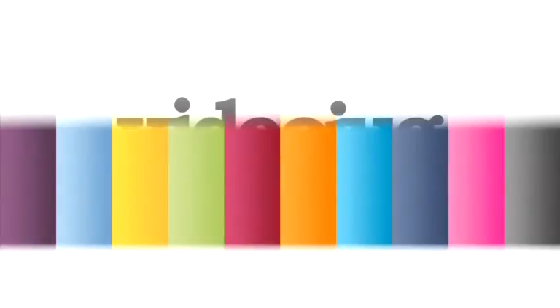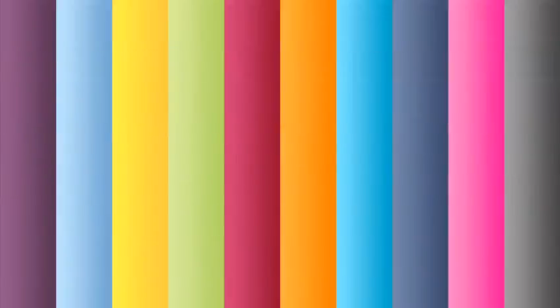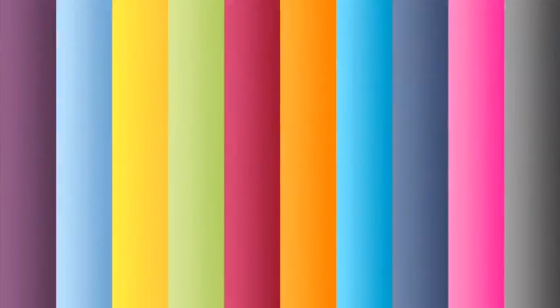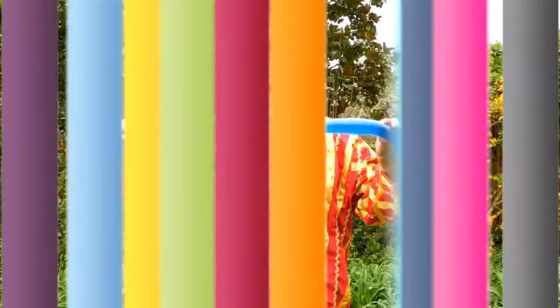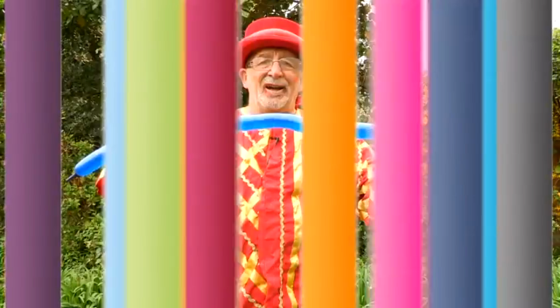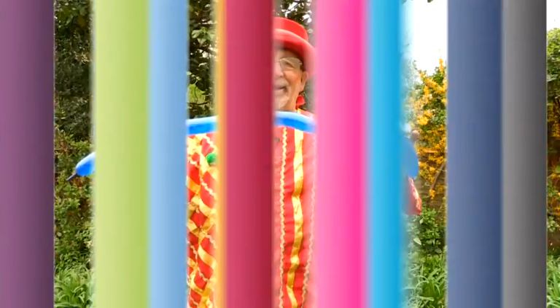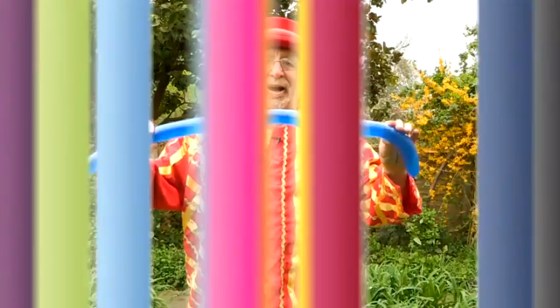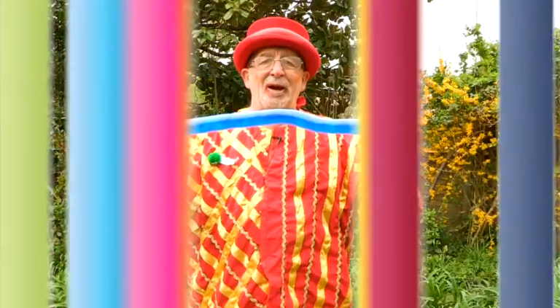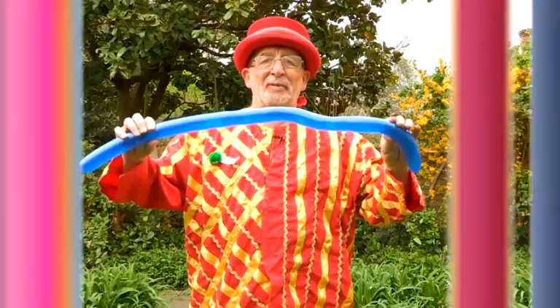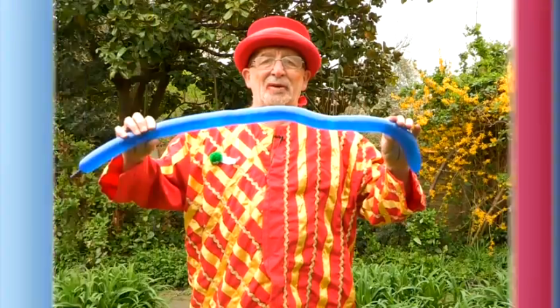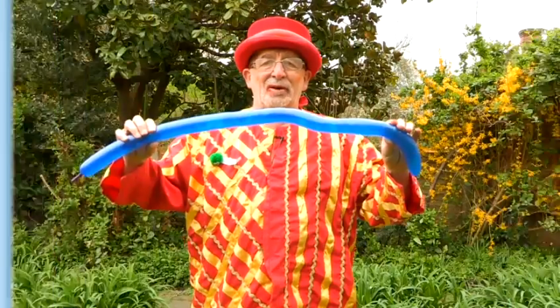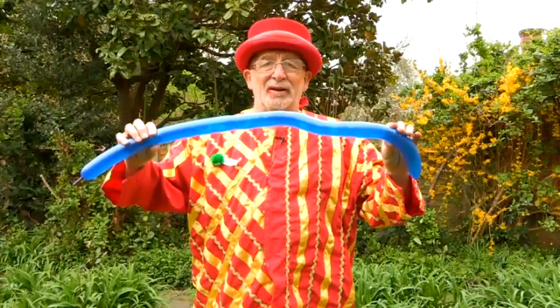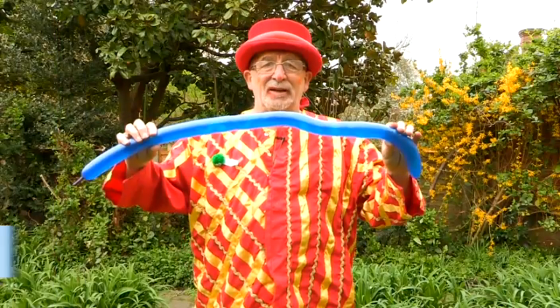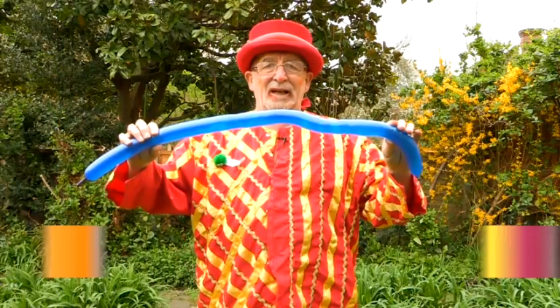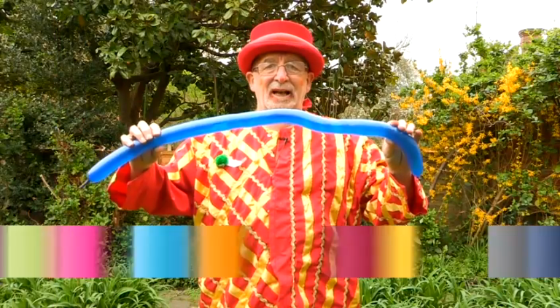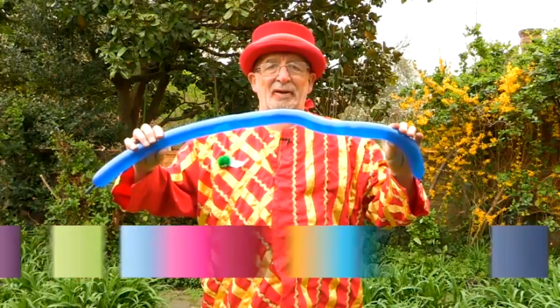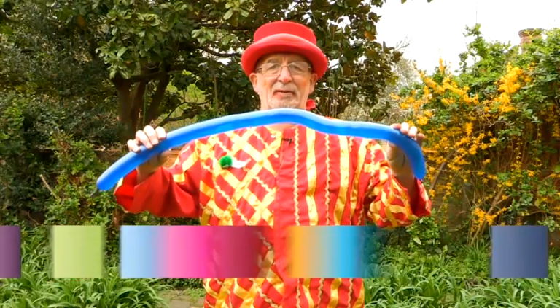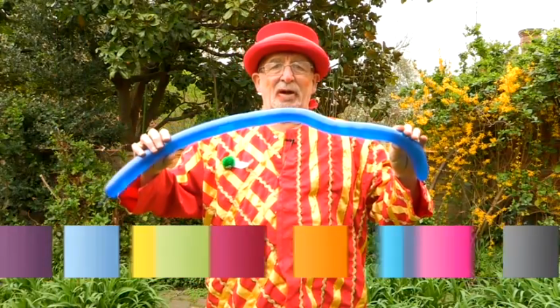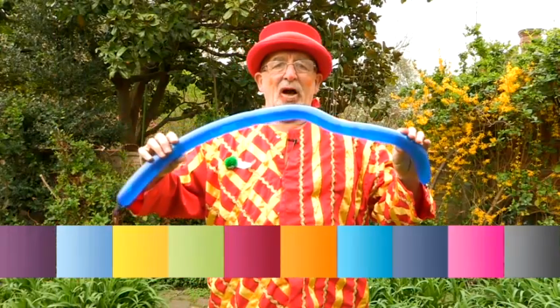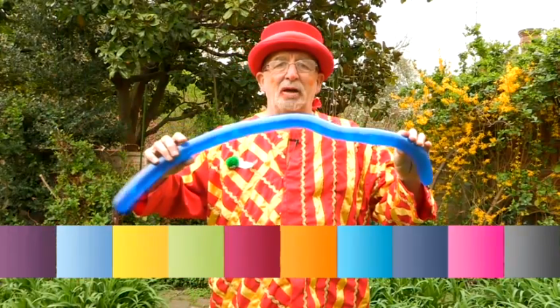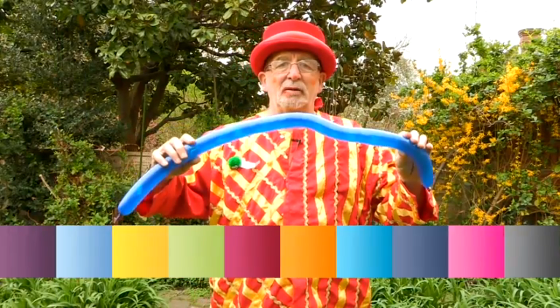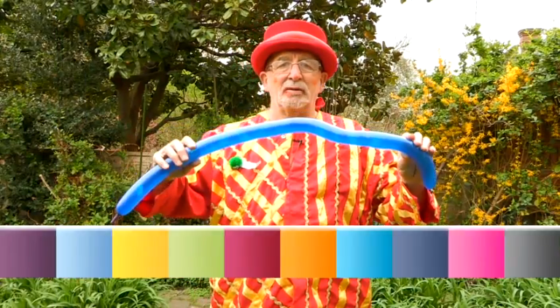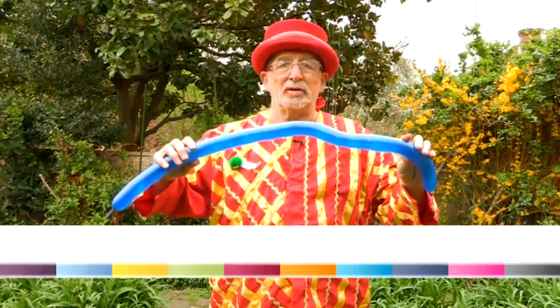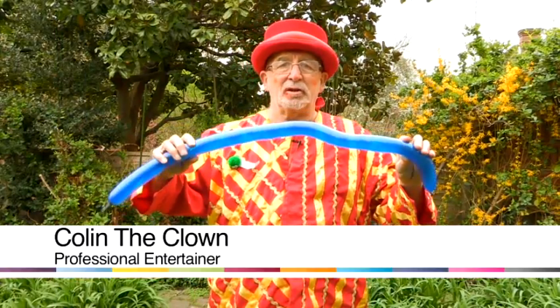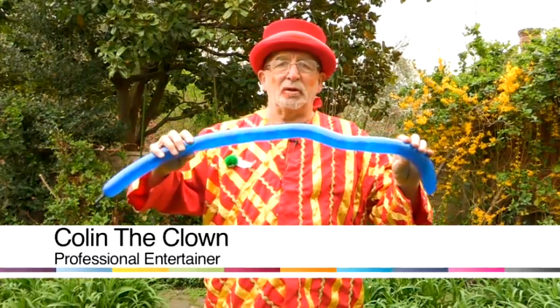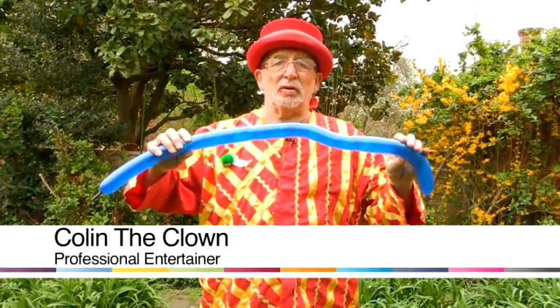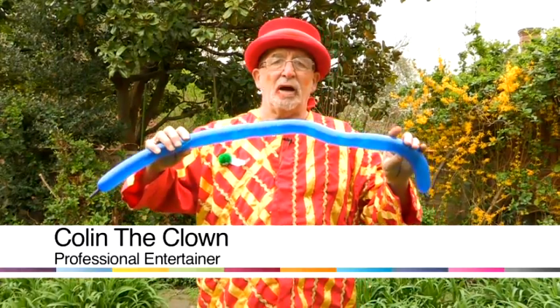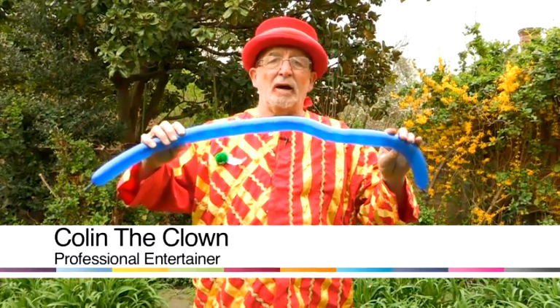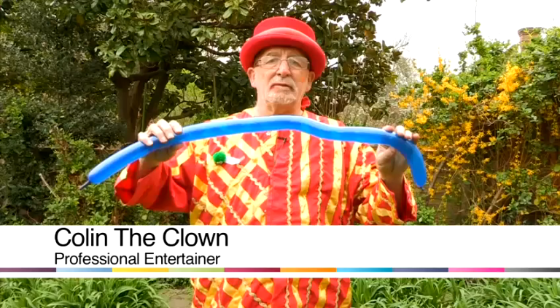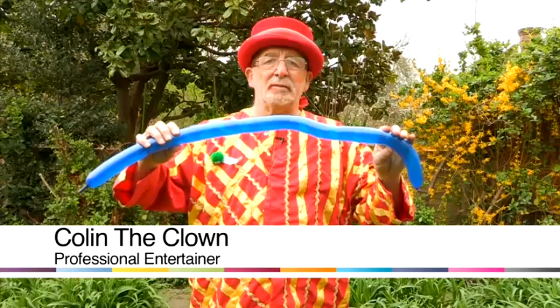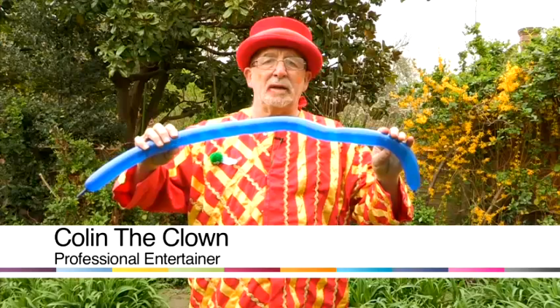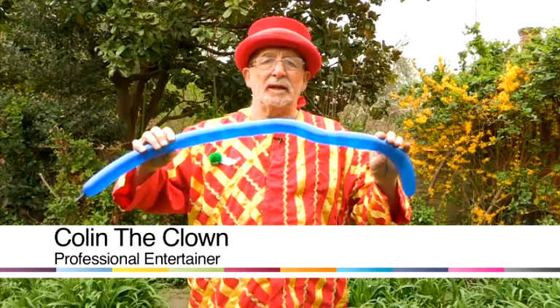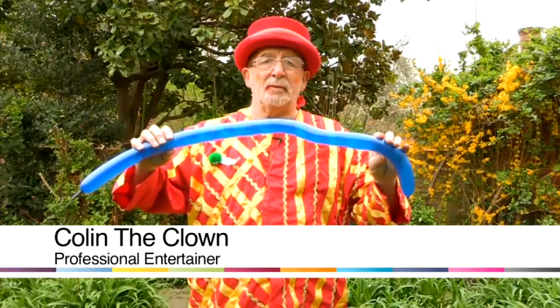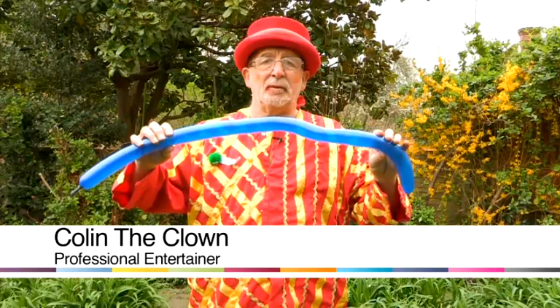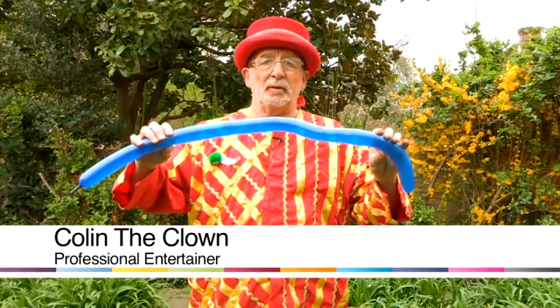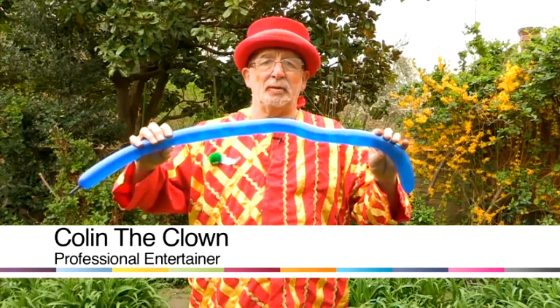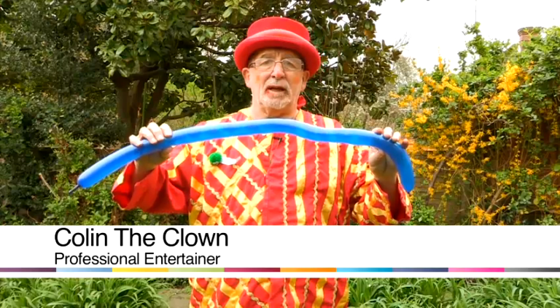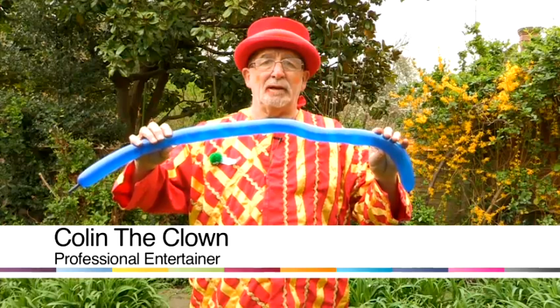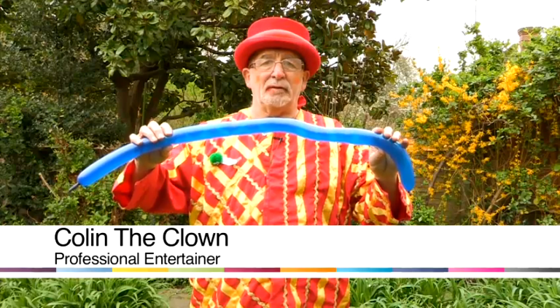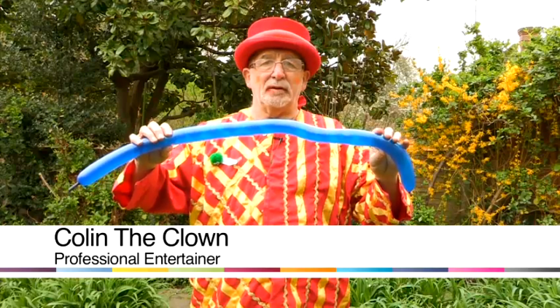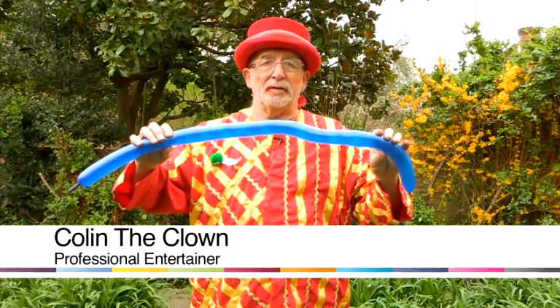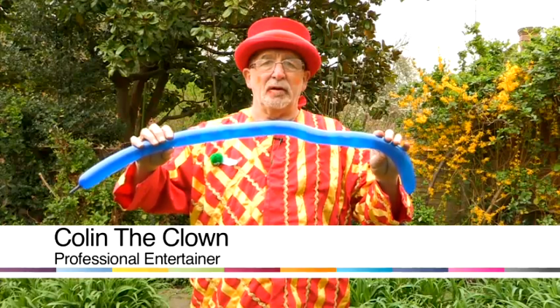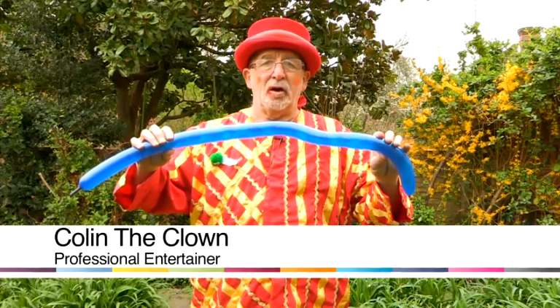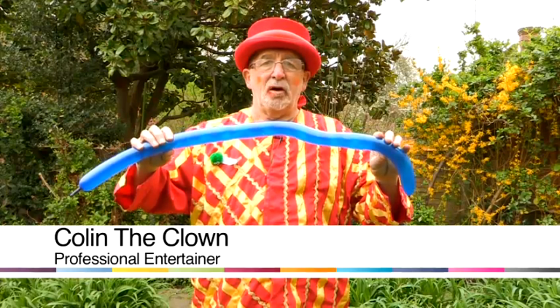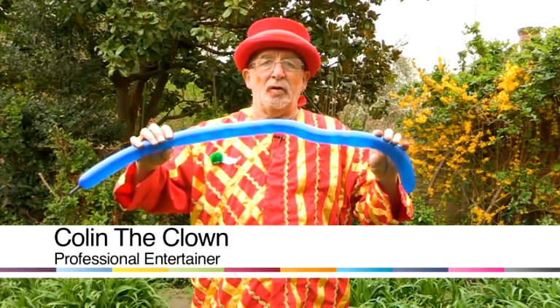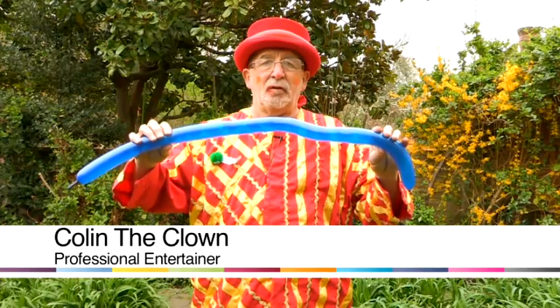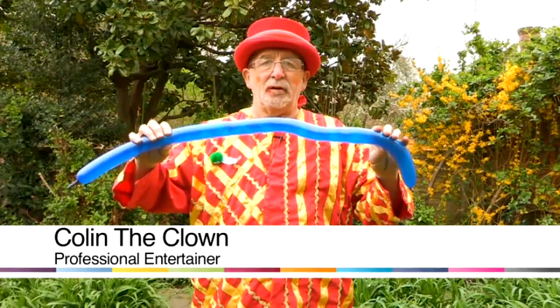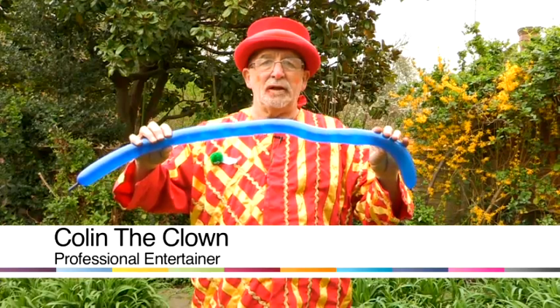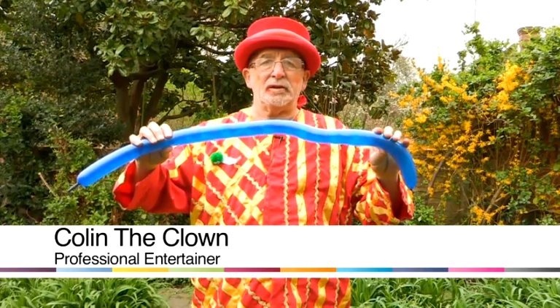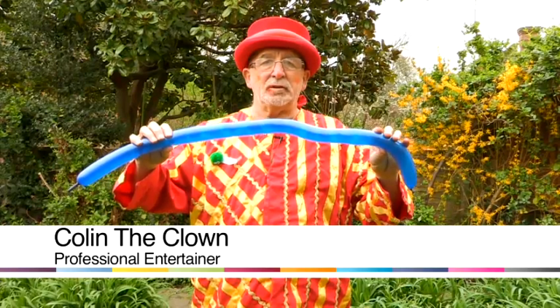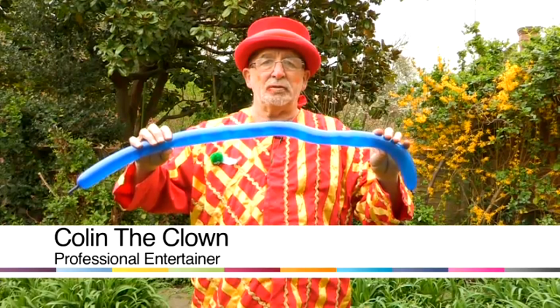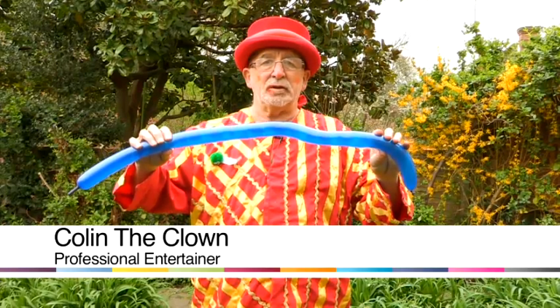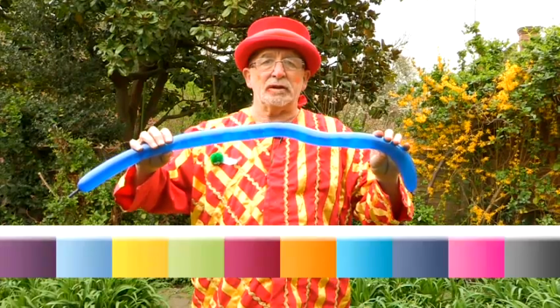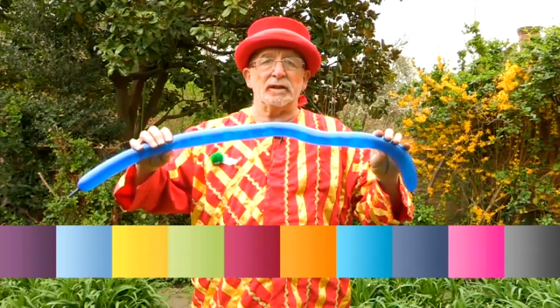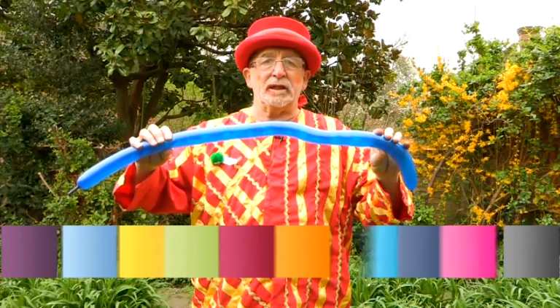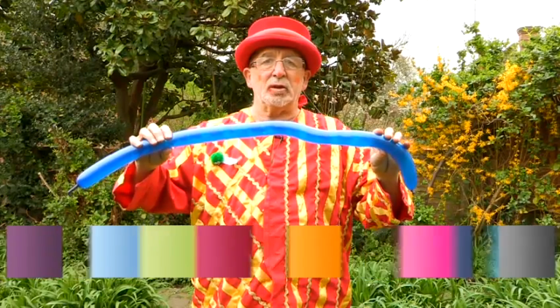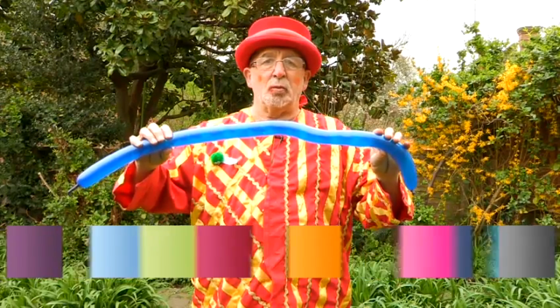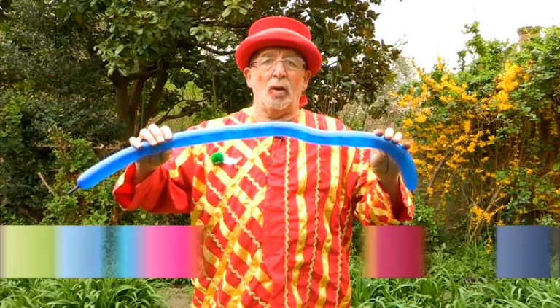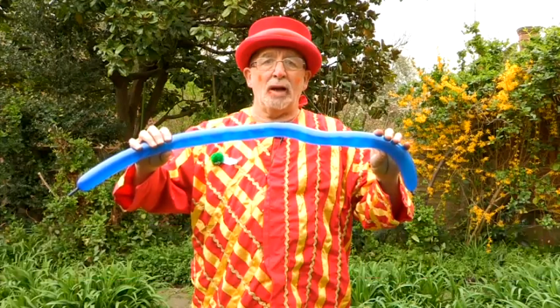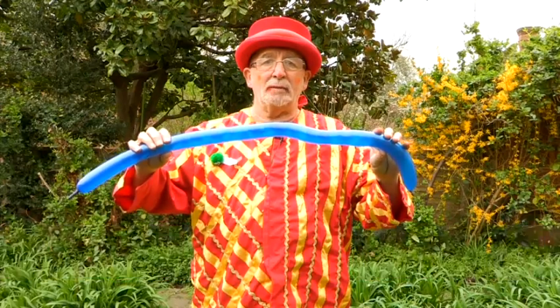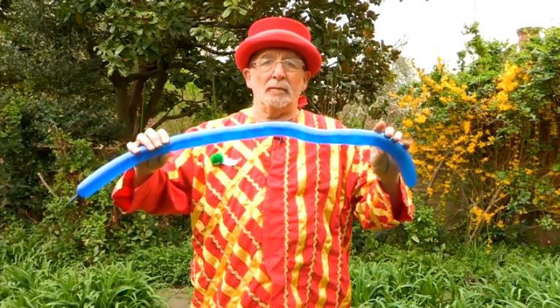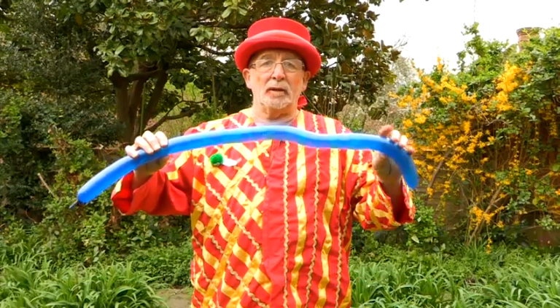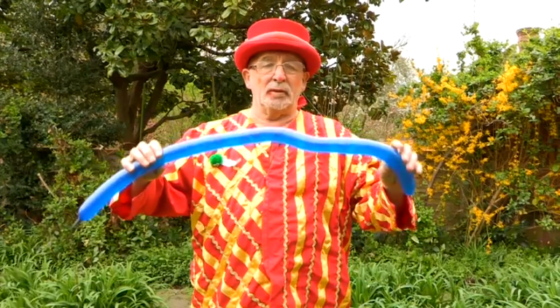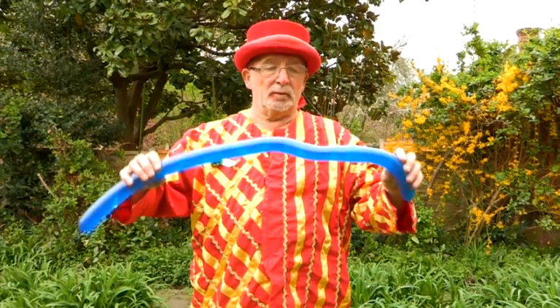Hi, I'm Colin the Clown. I'm going to show you how to make a balloon elephant. For this you just need one balloon.